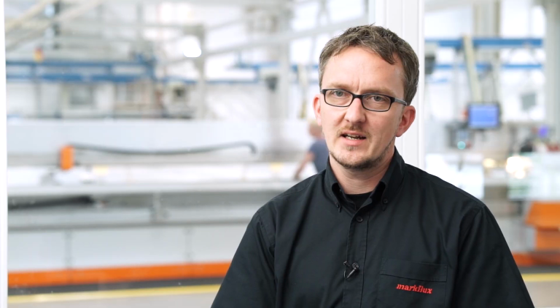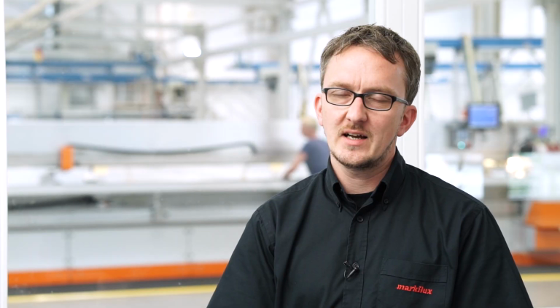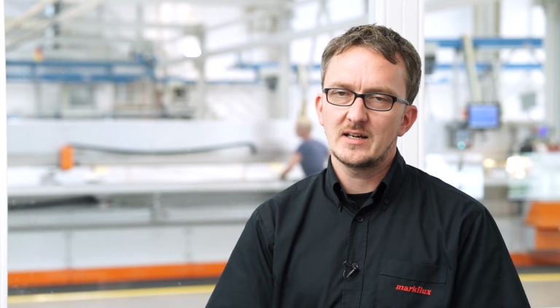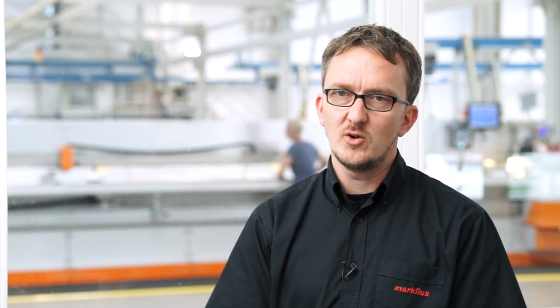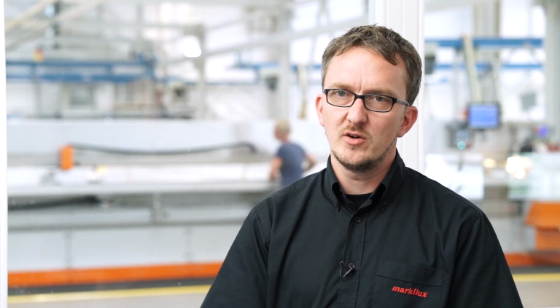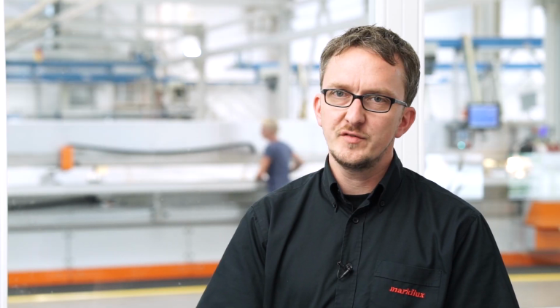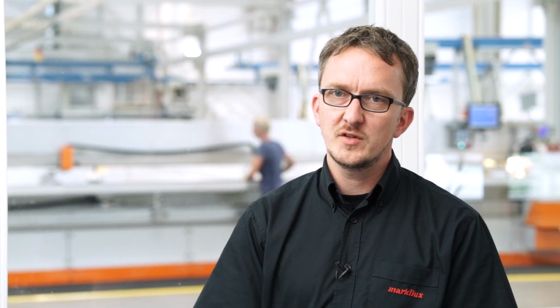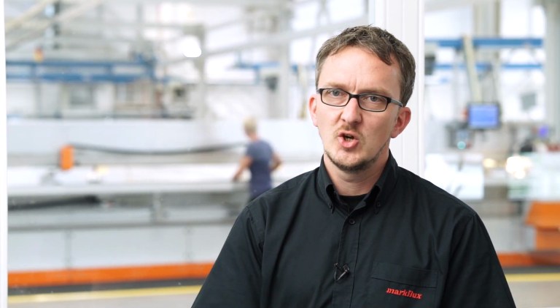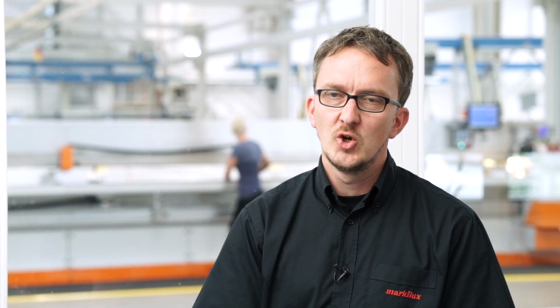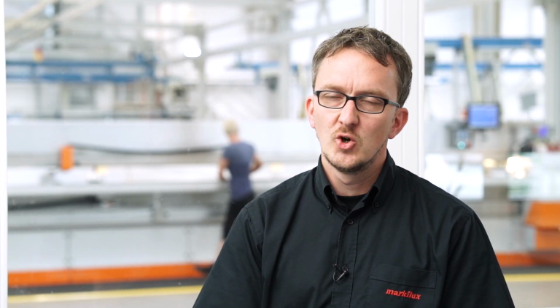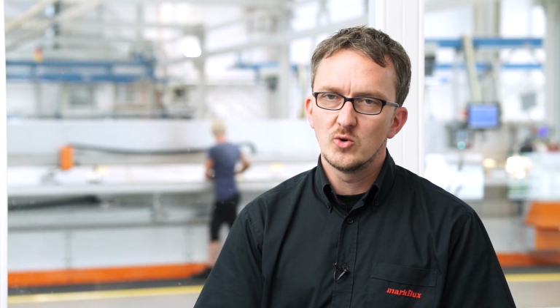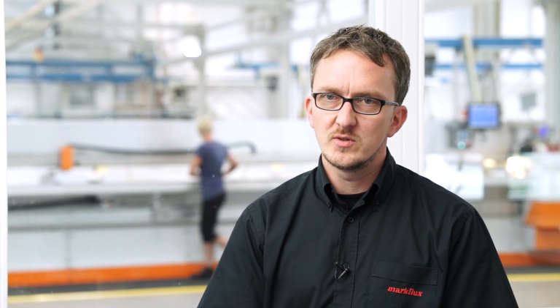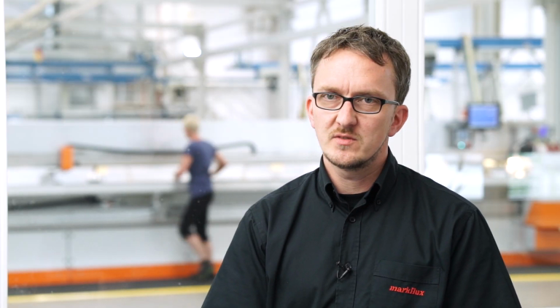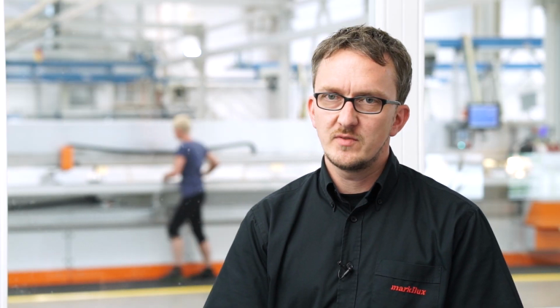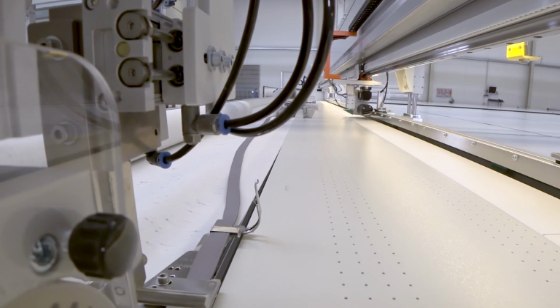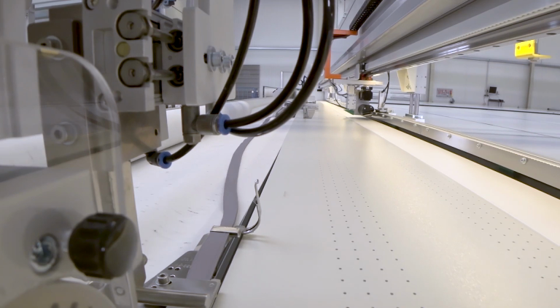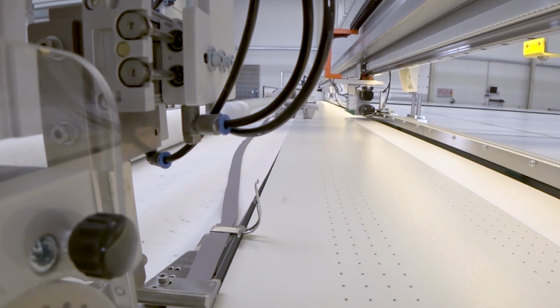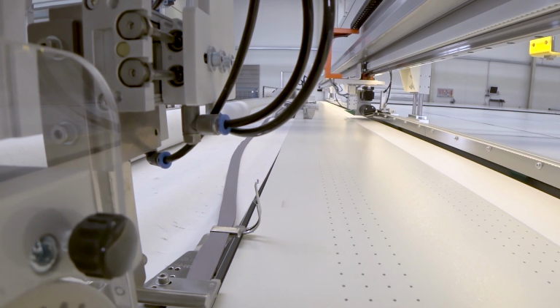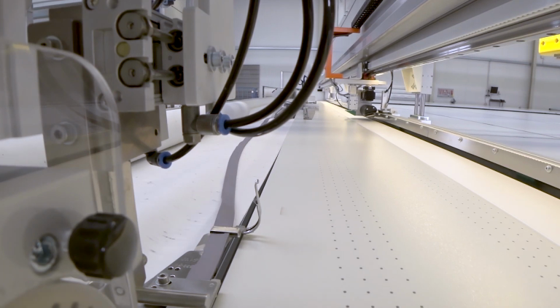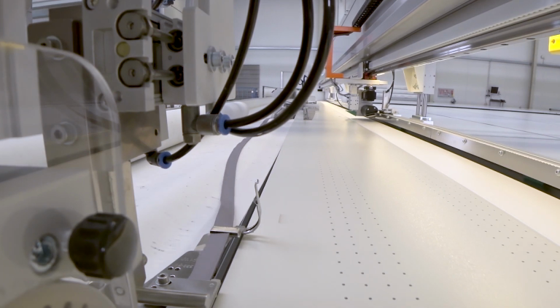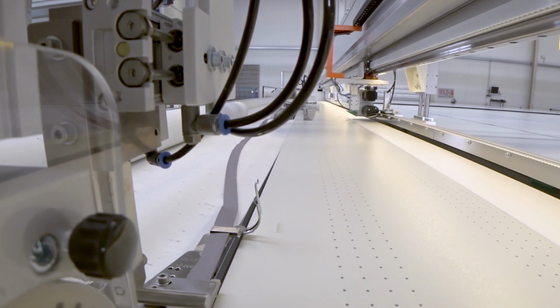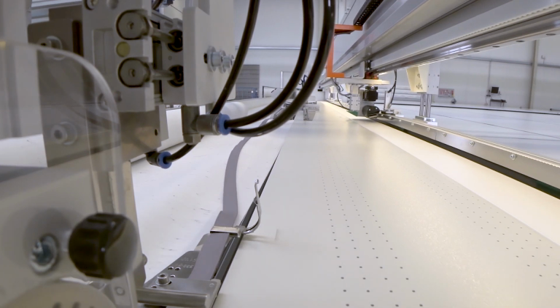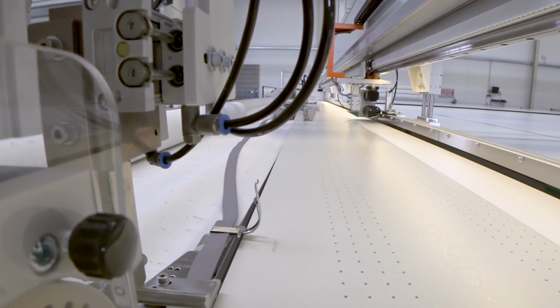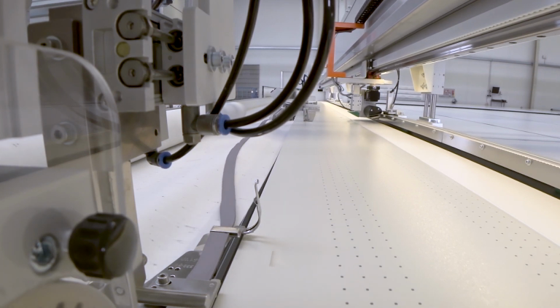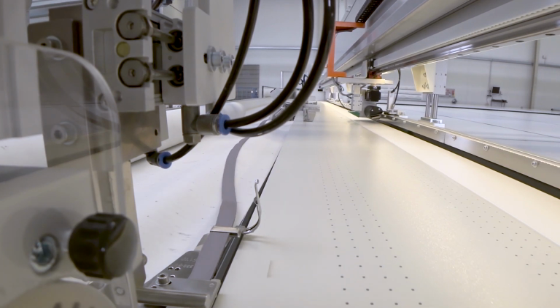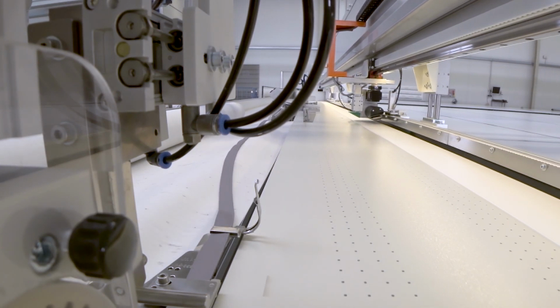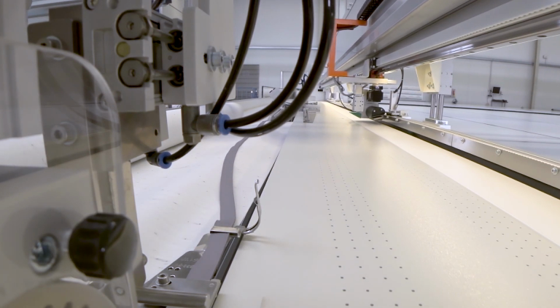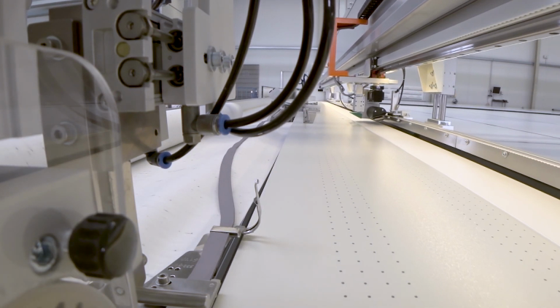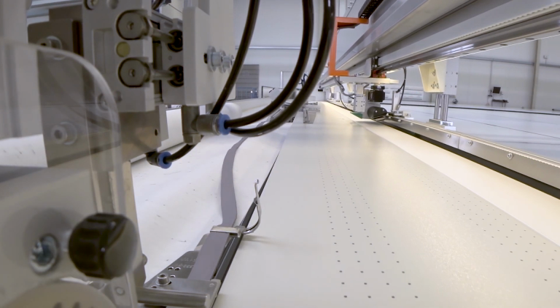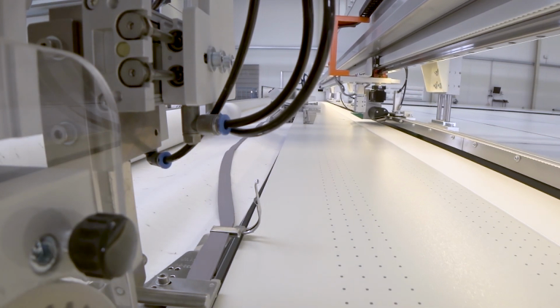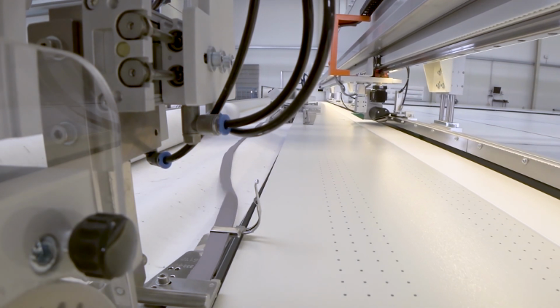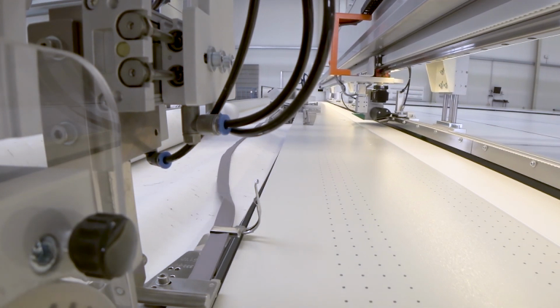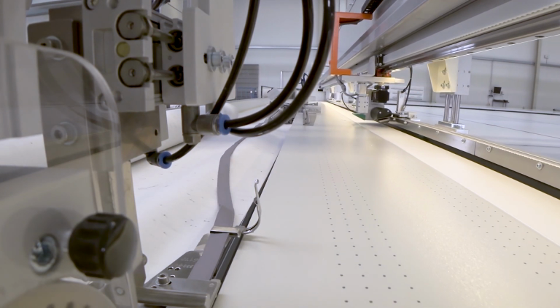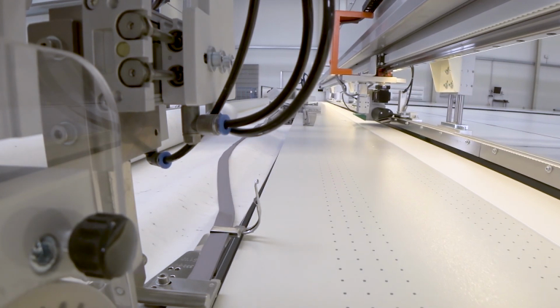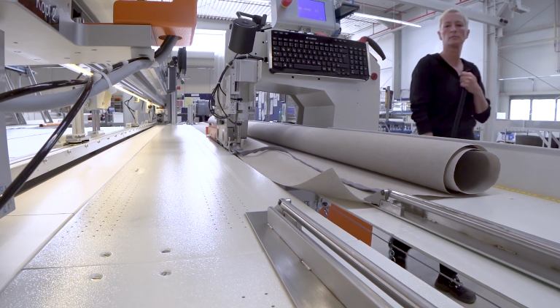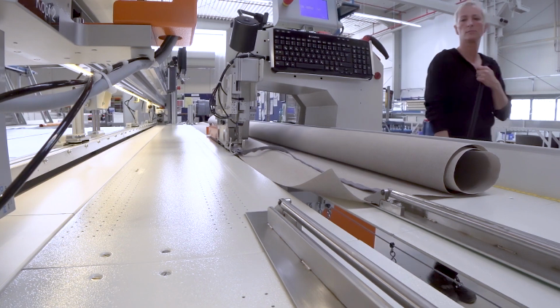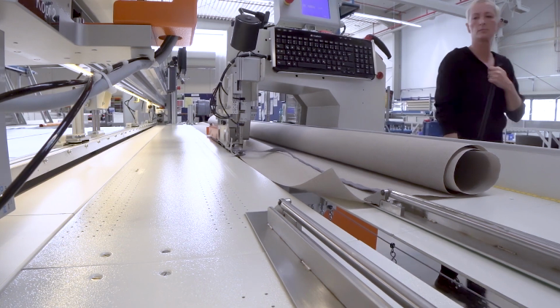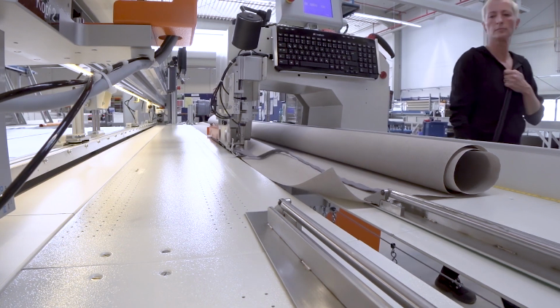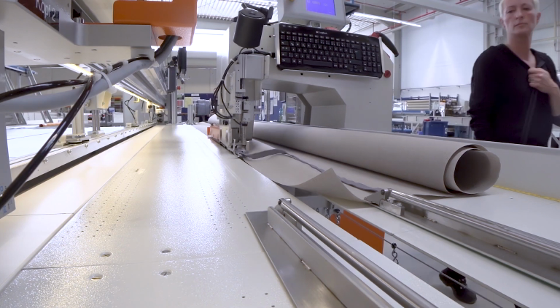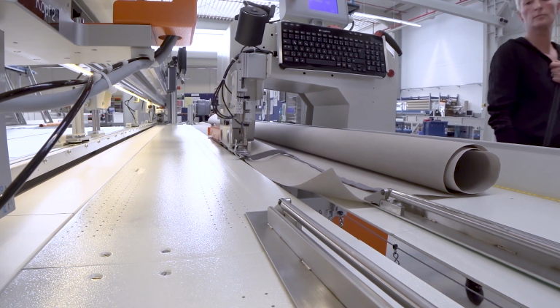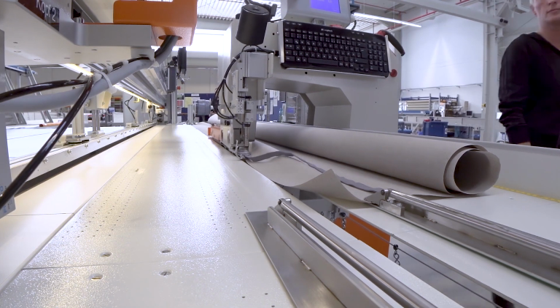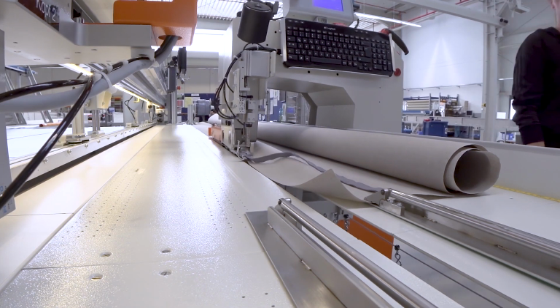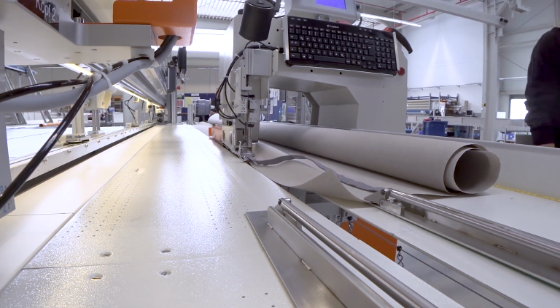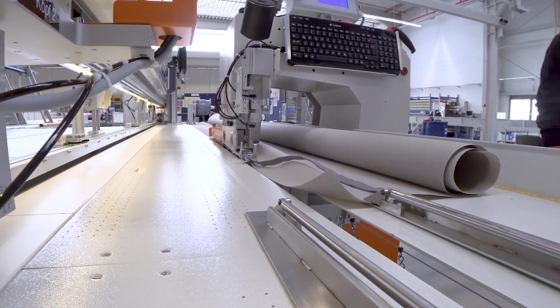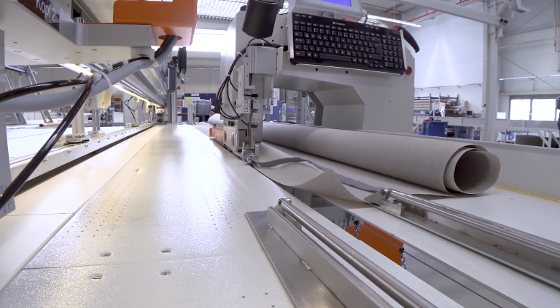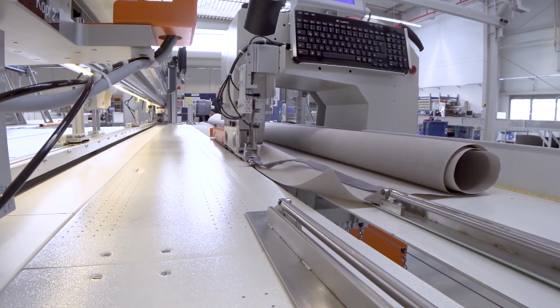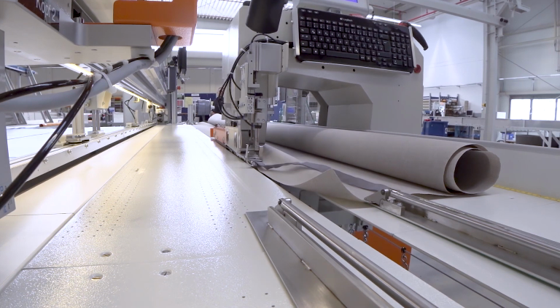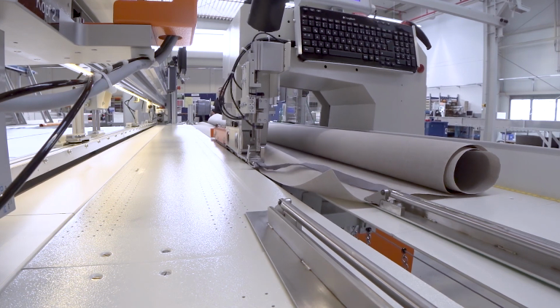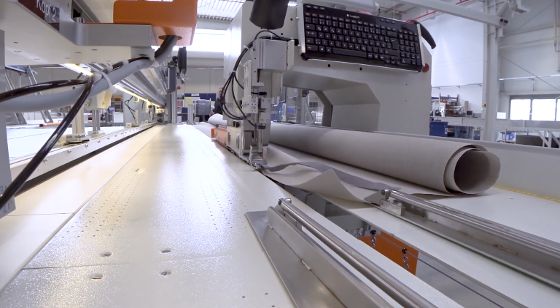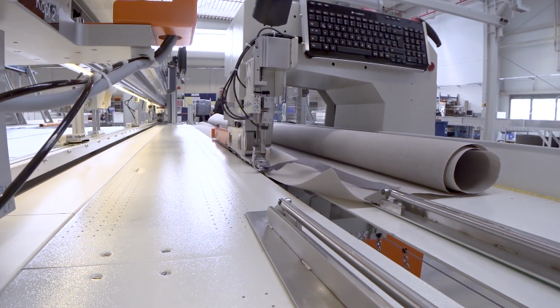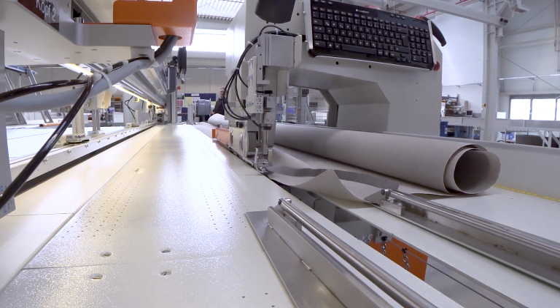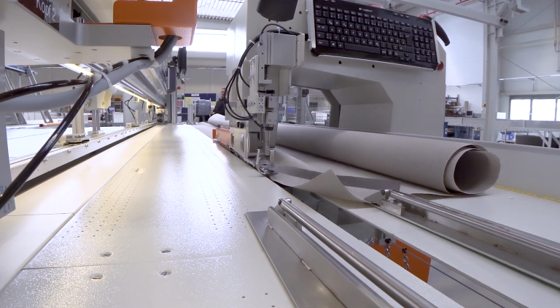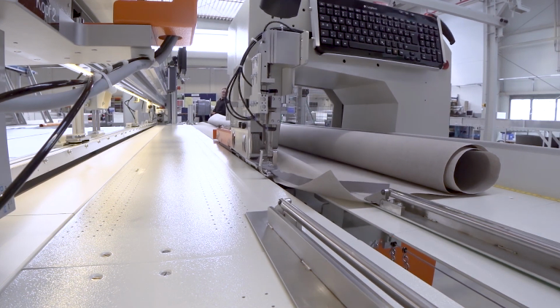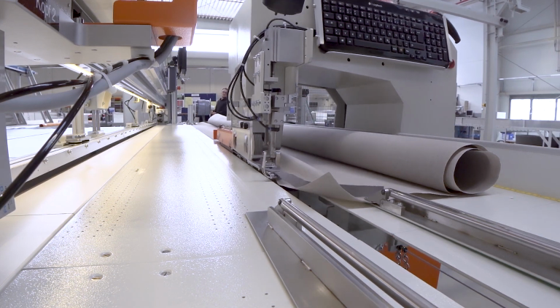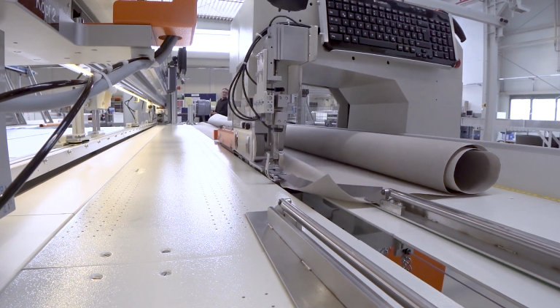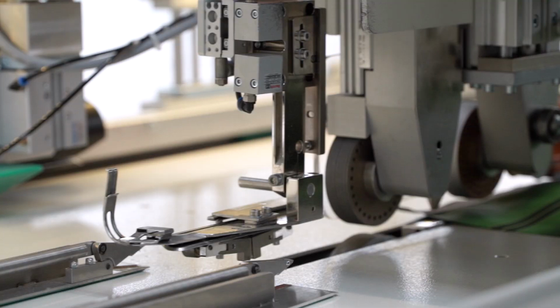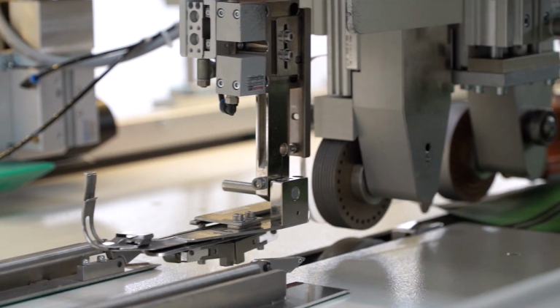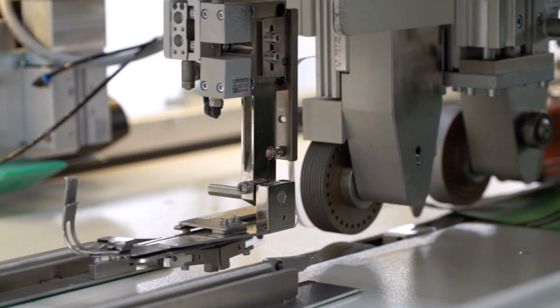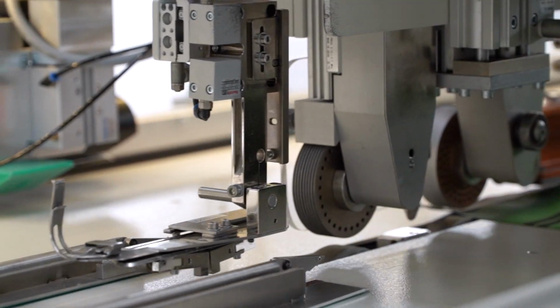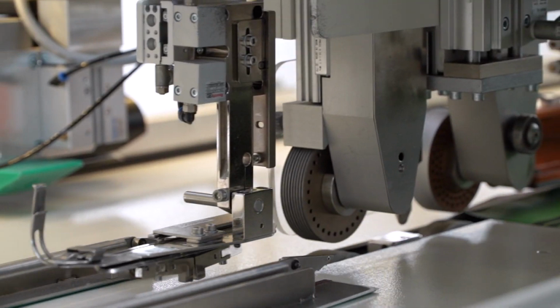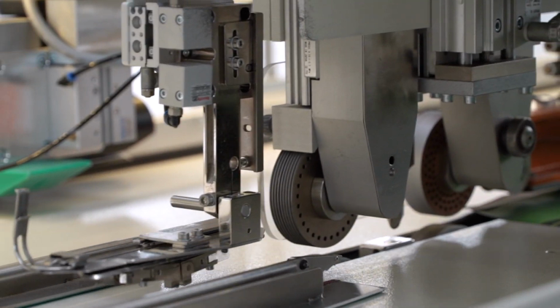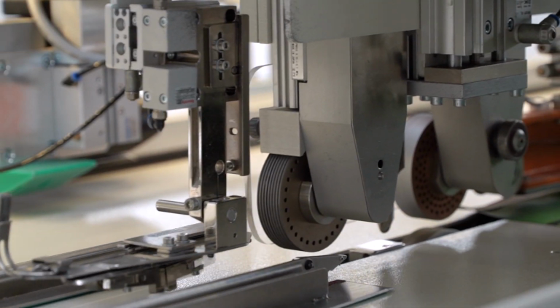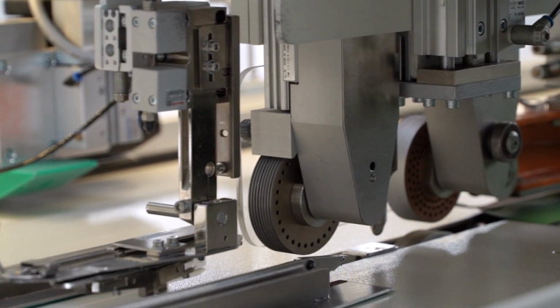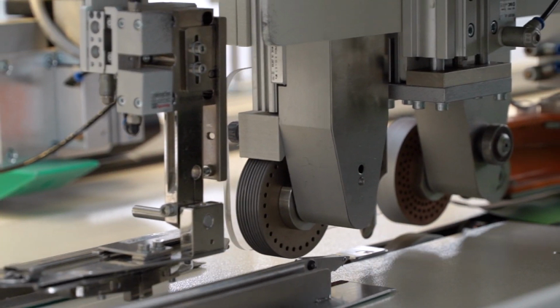It unrolls the cover onto the table, and when we then cut both sides and bond the zips to them, they fit exactly.